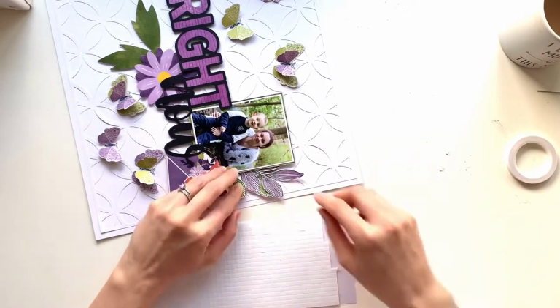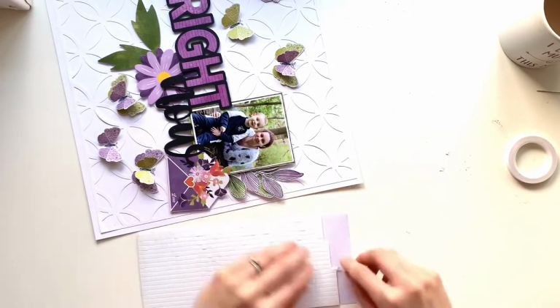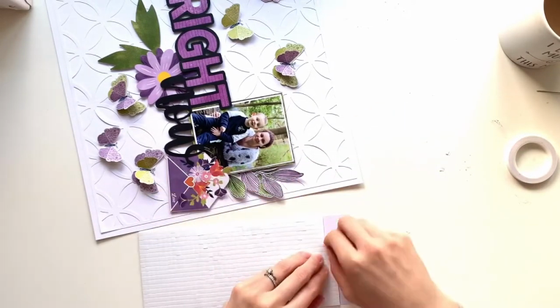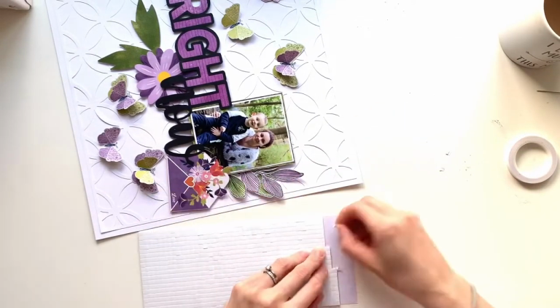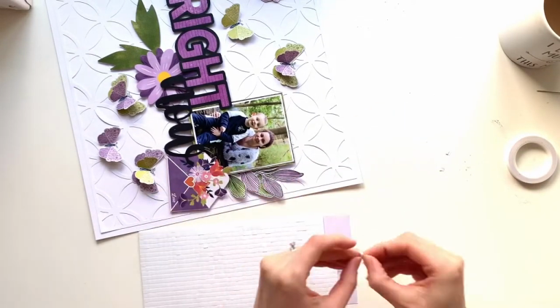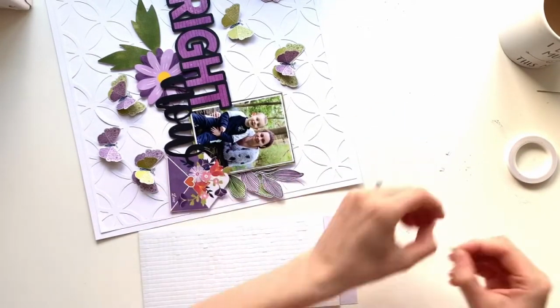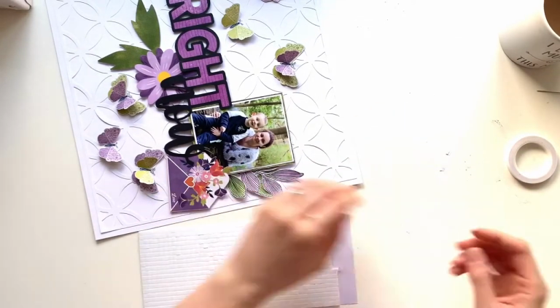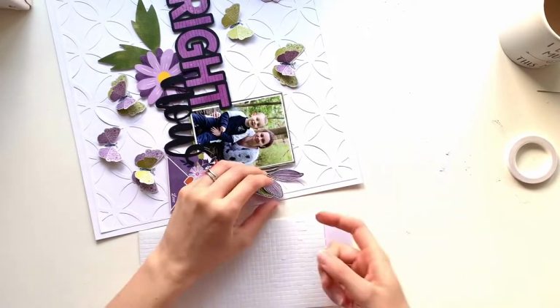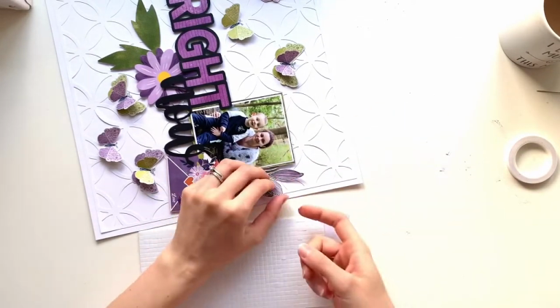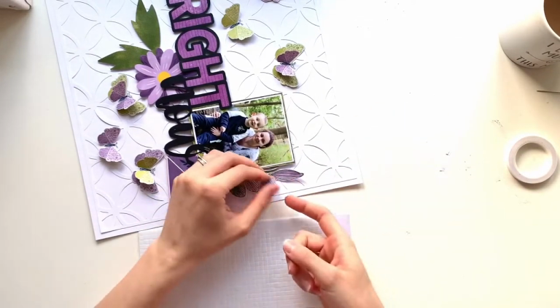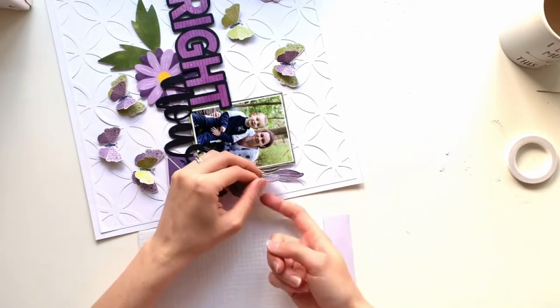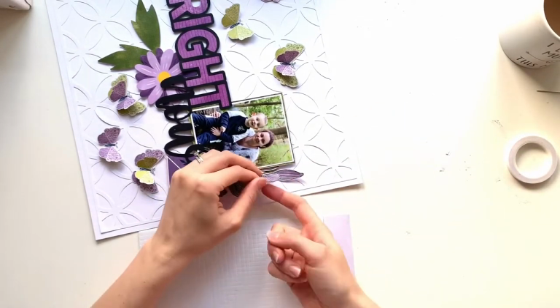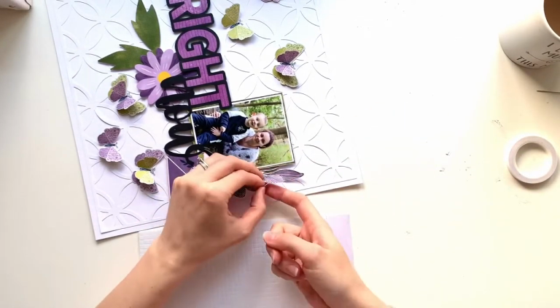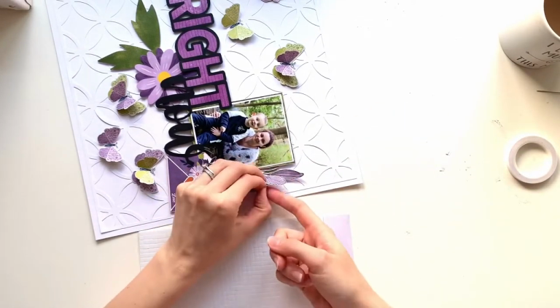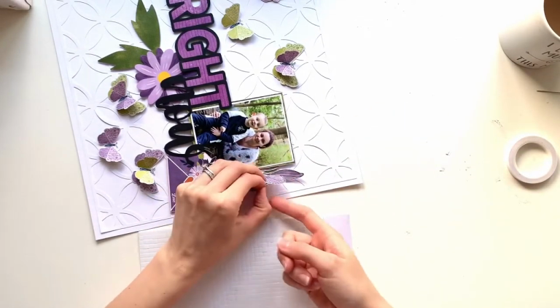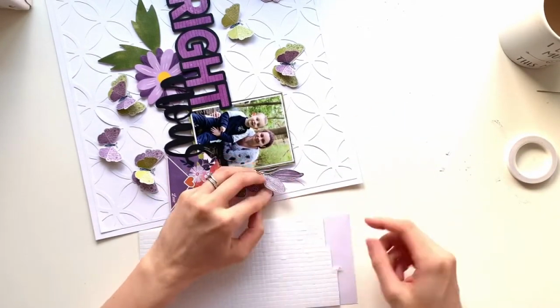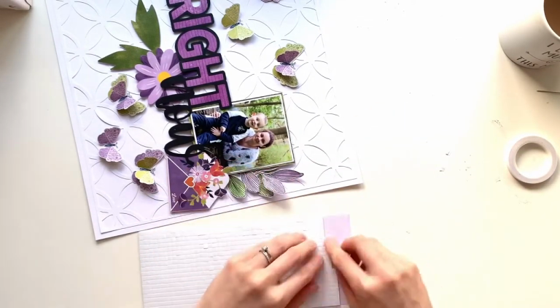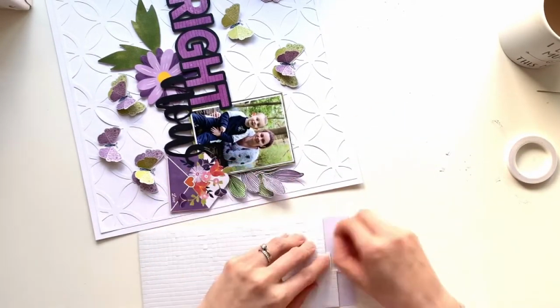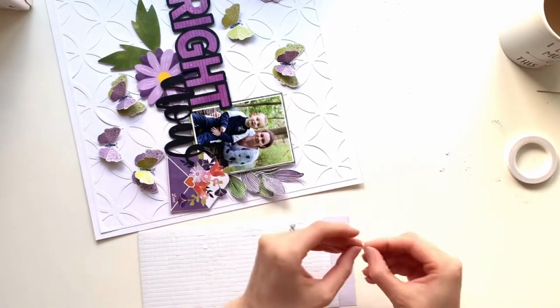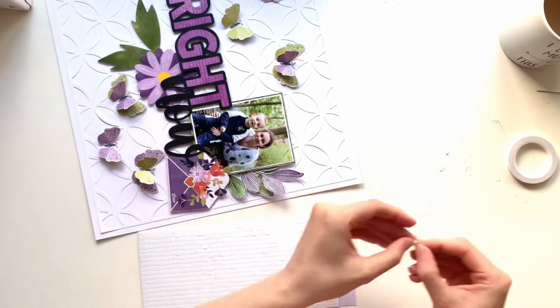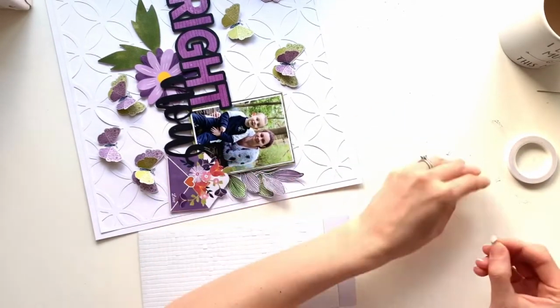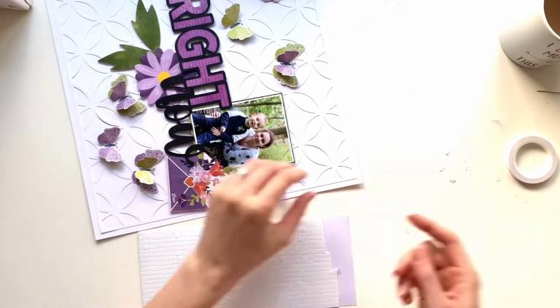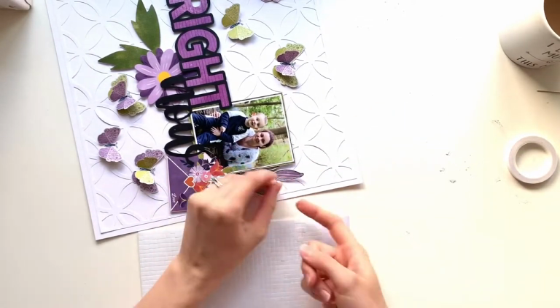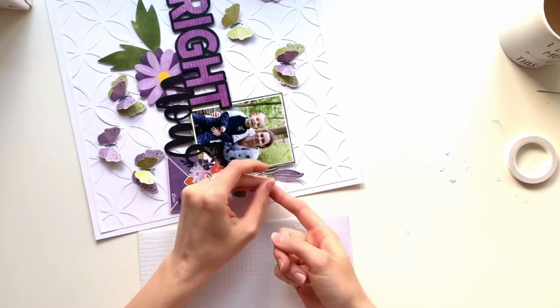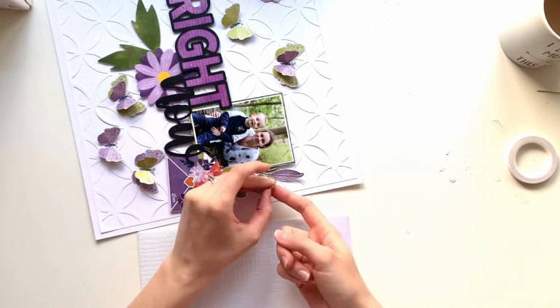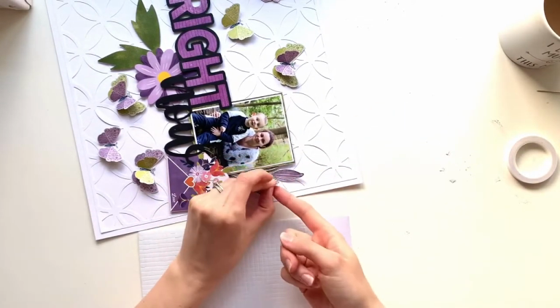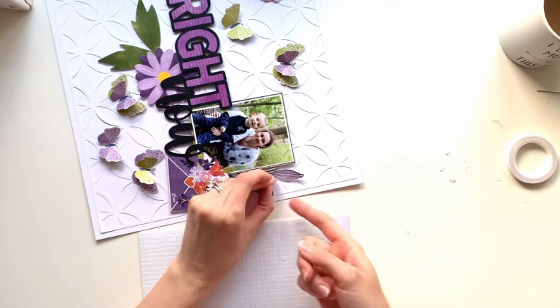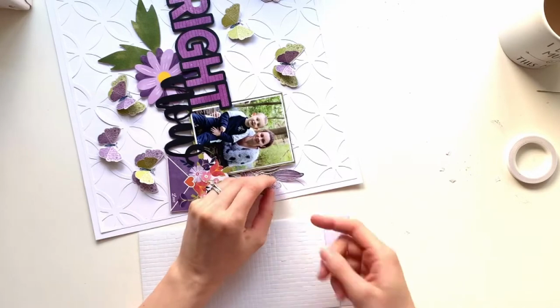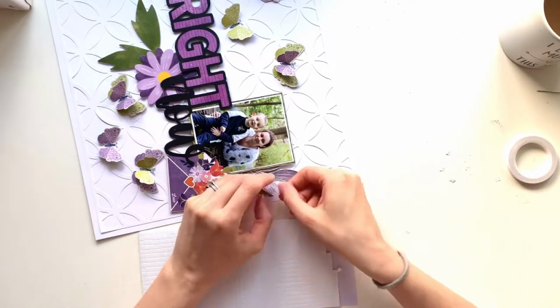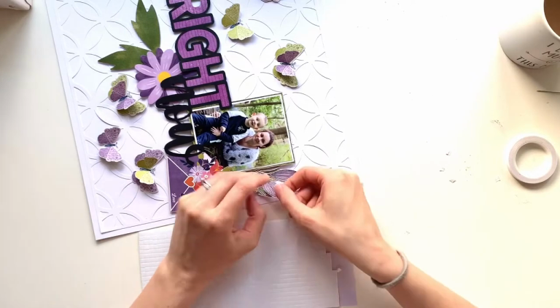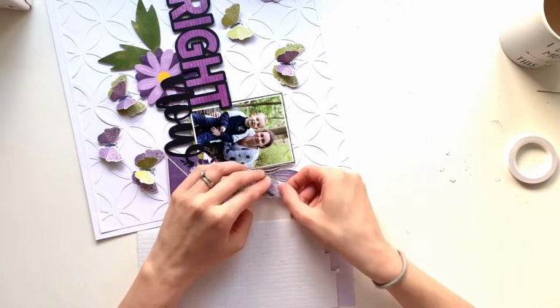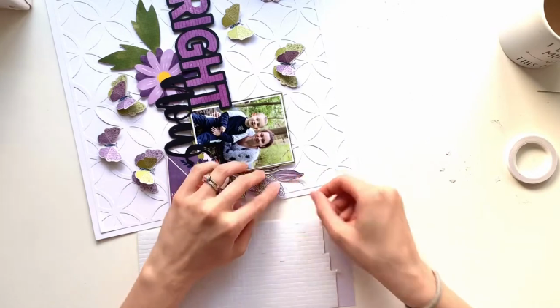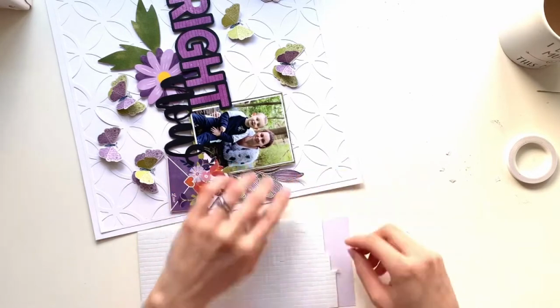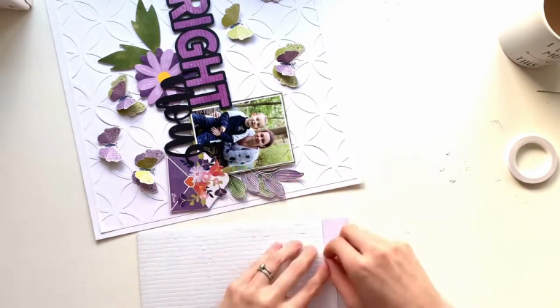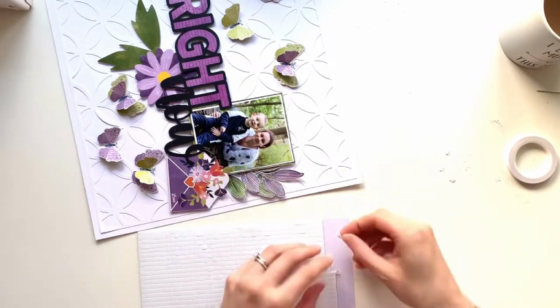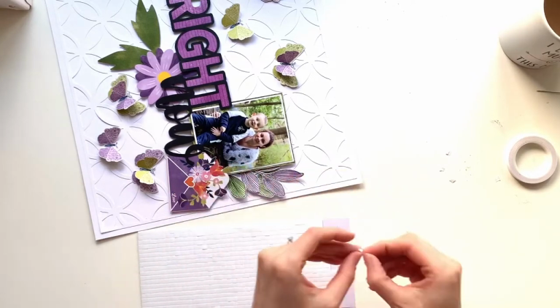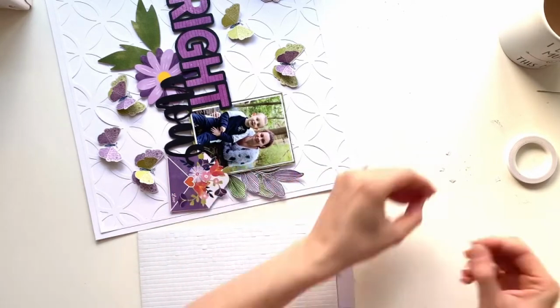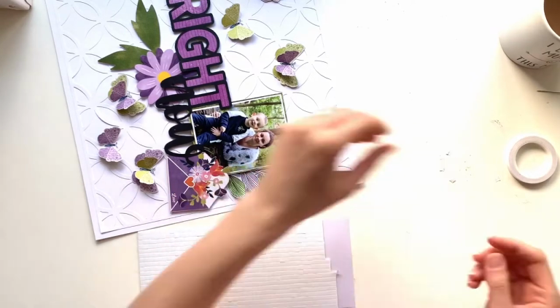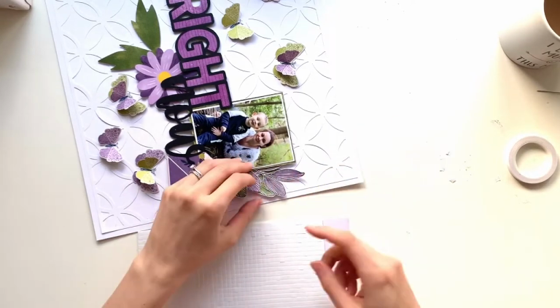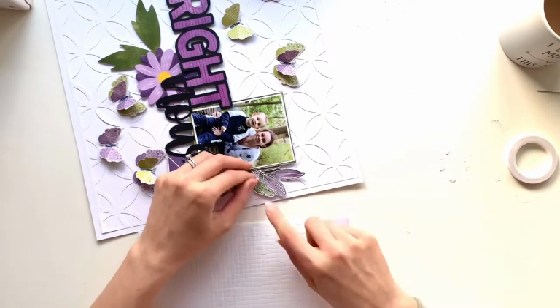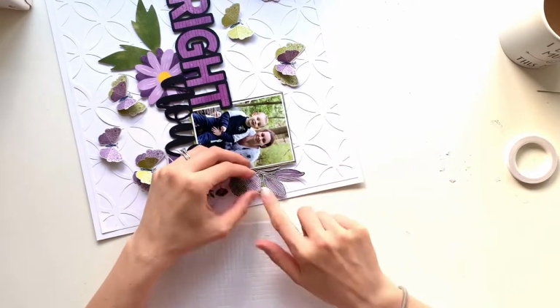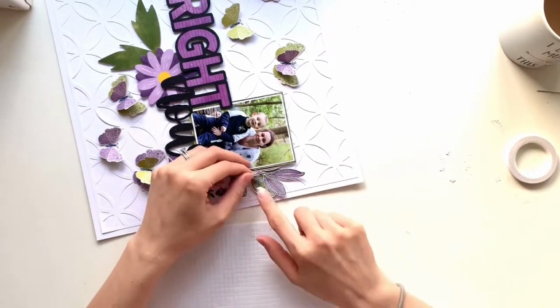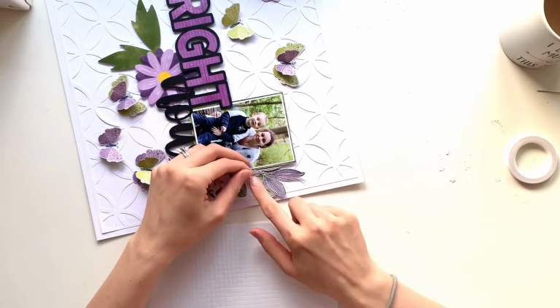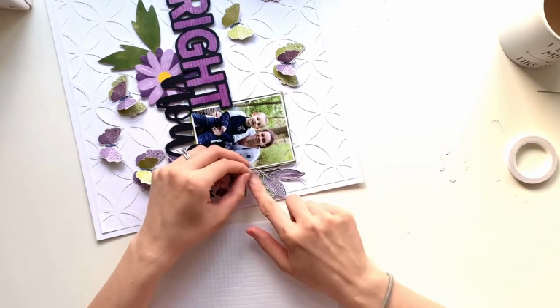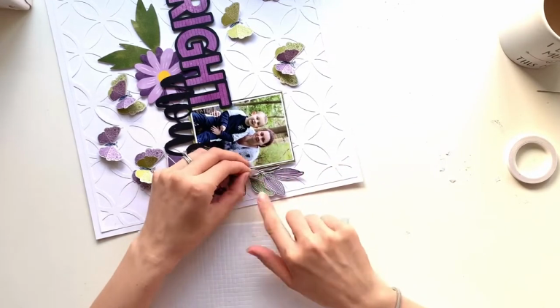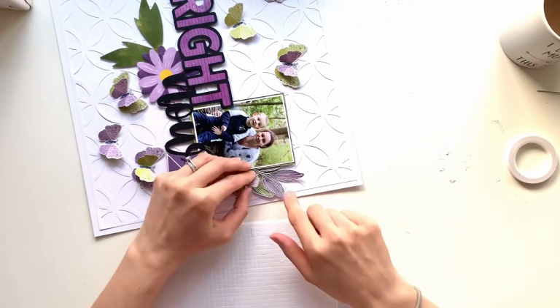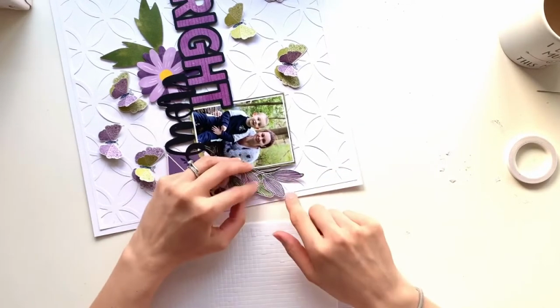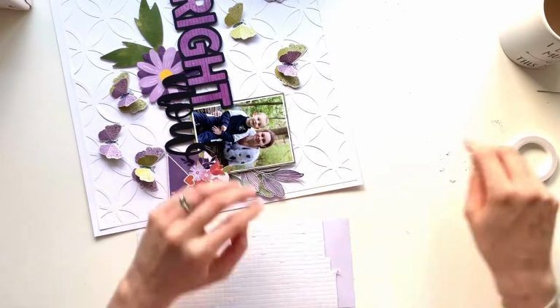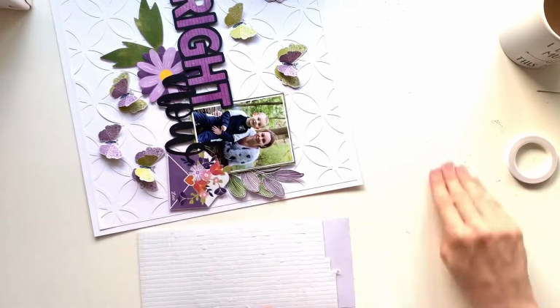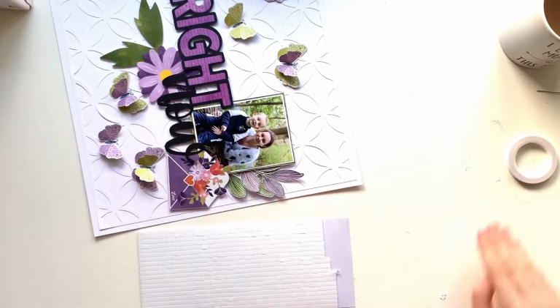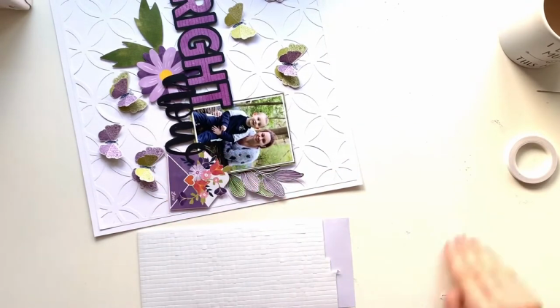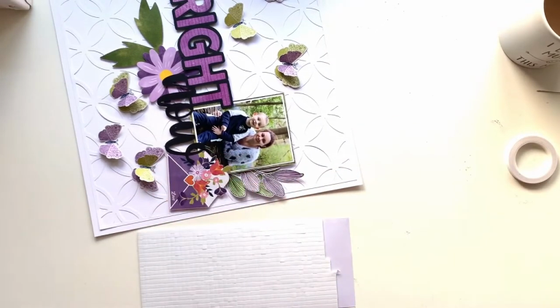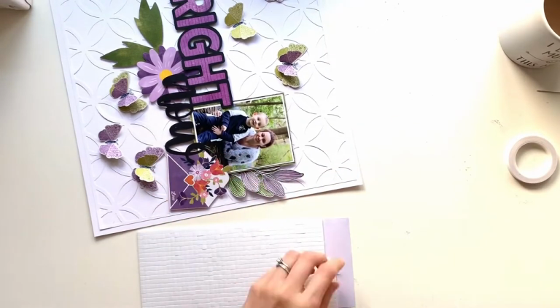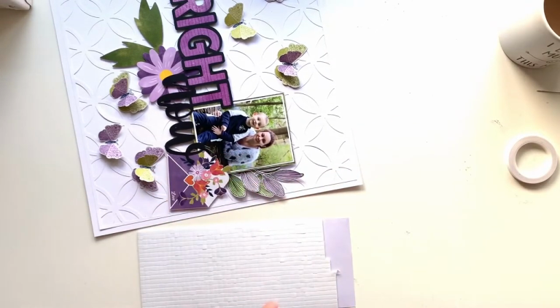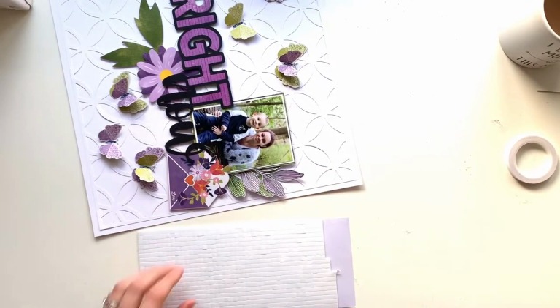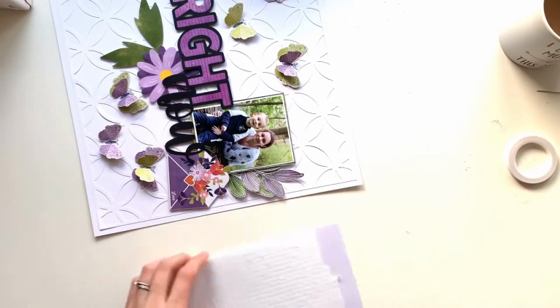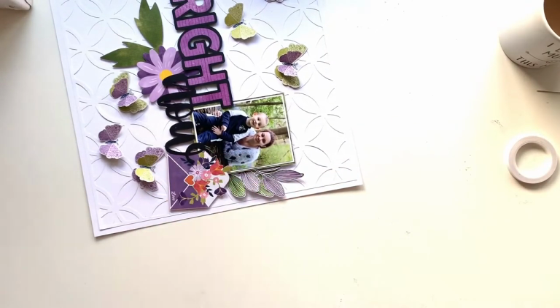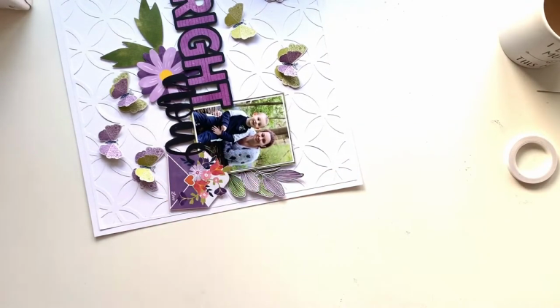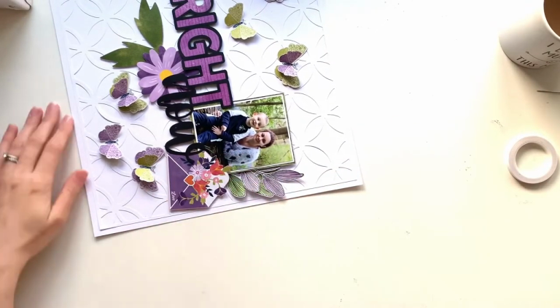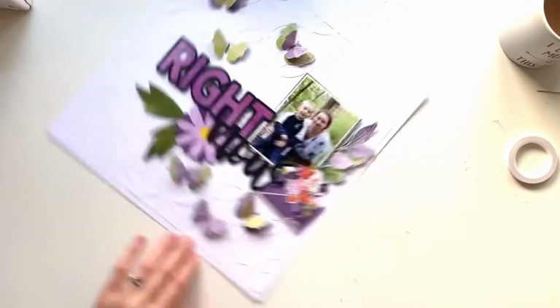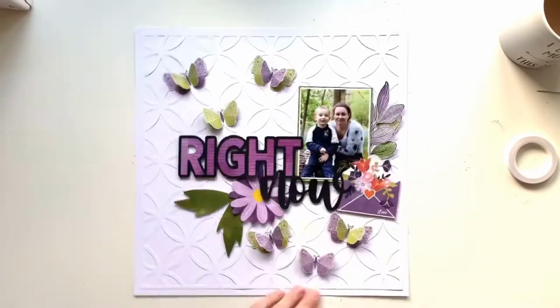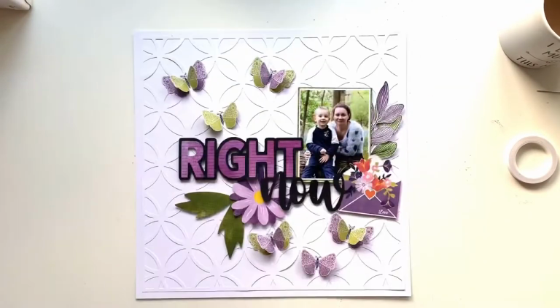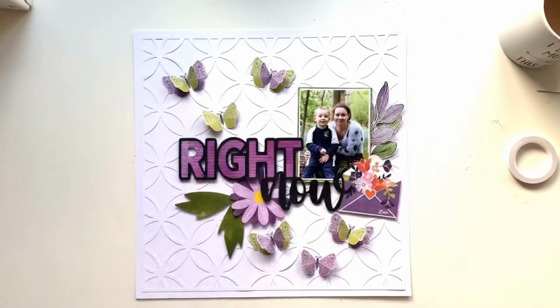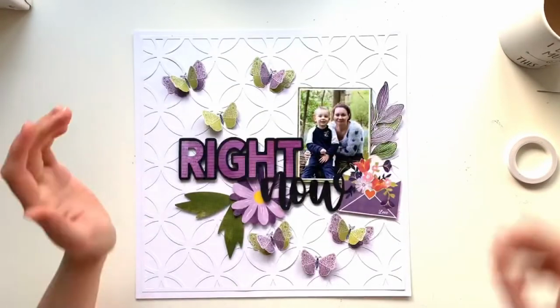I'm going around the stamped leaves and adding foam pads underneath those to bring a bit of dimension to that side of my page.